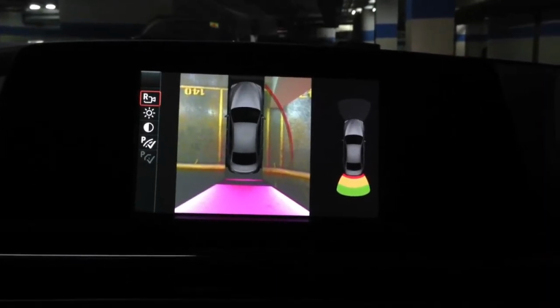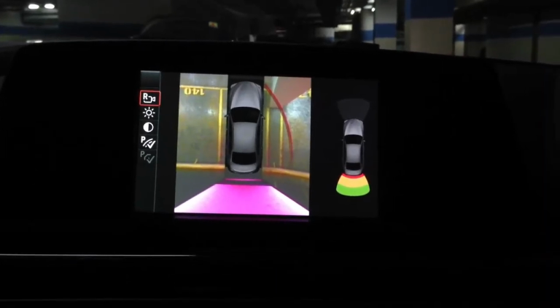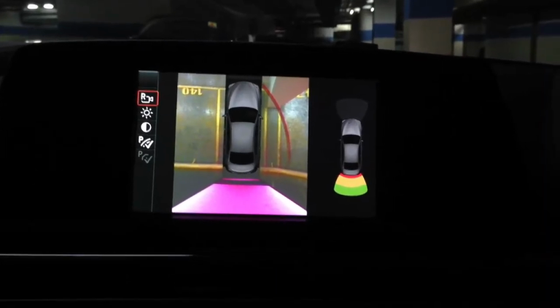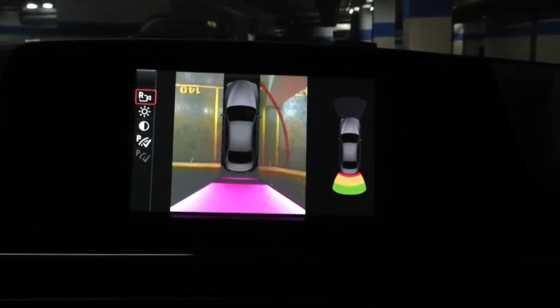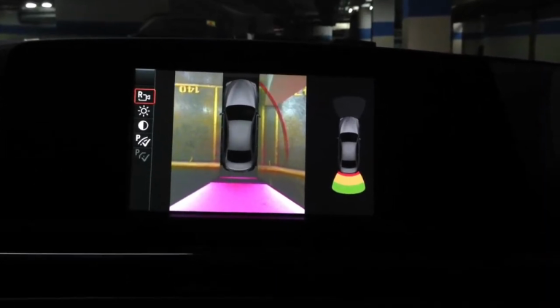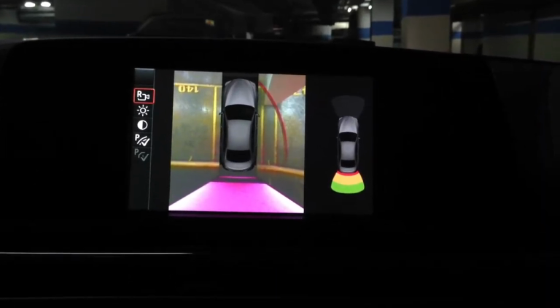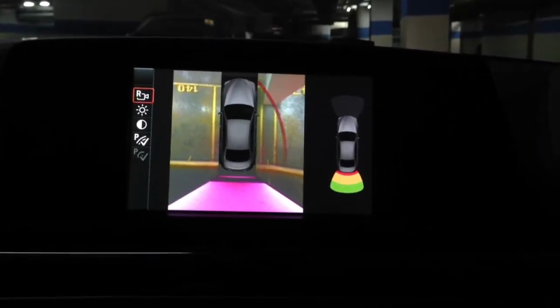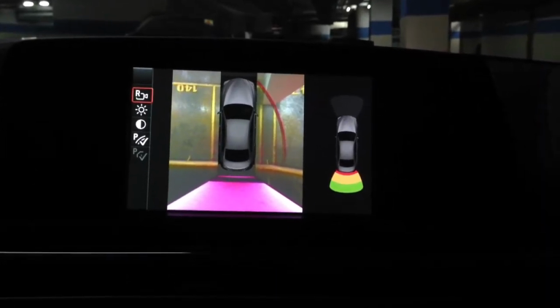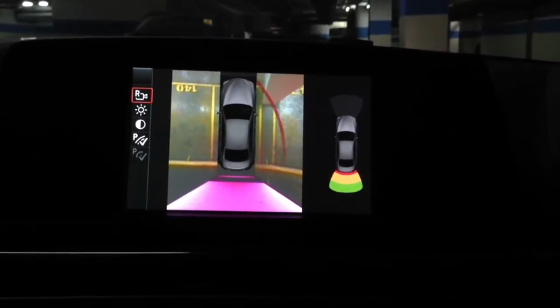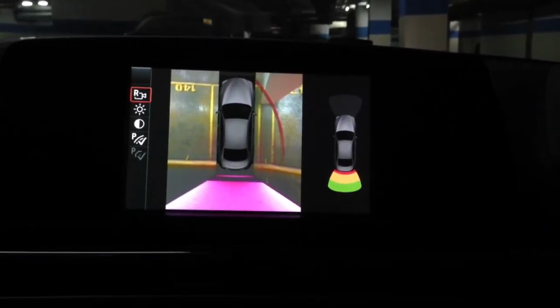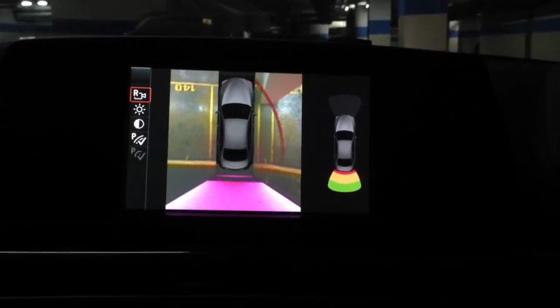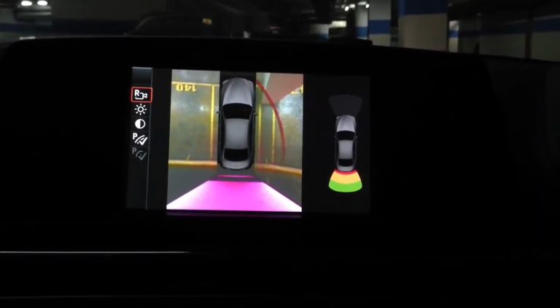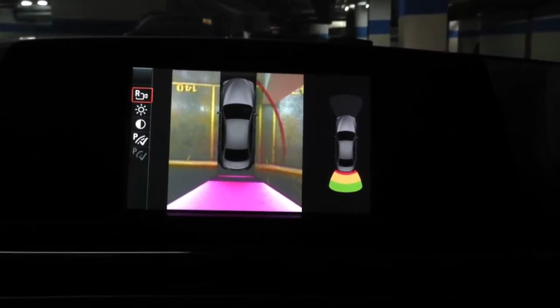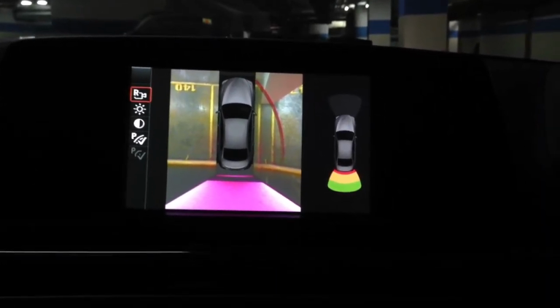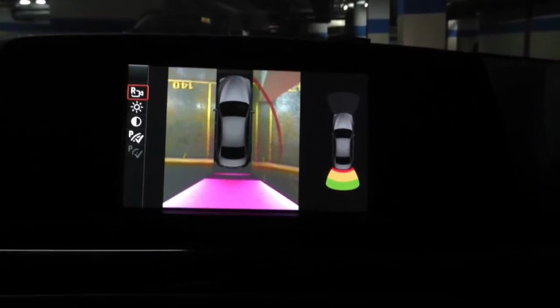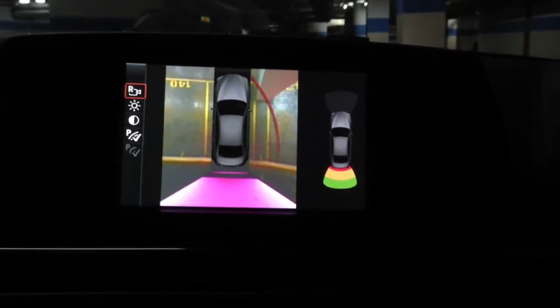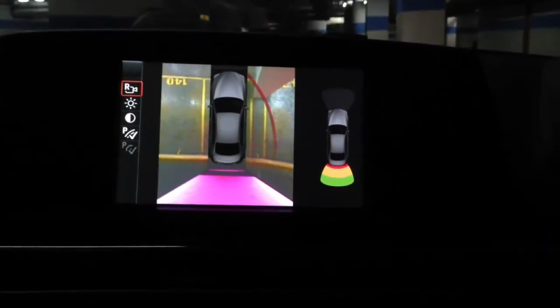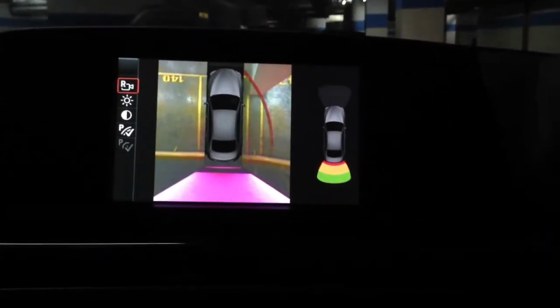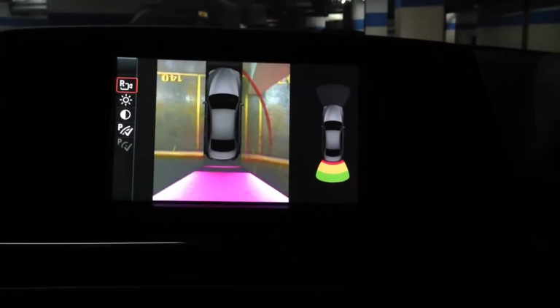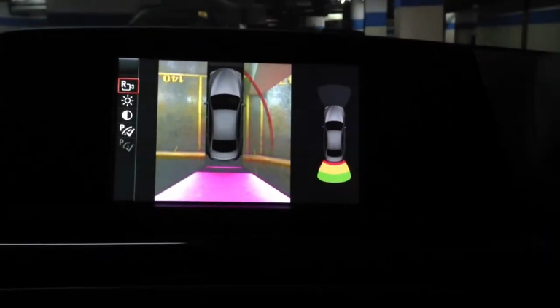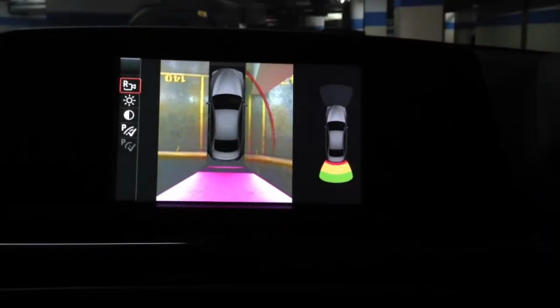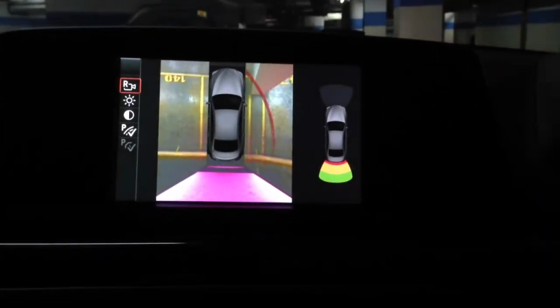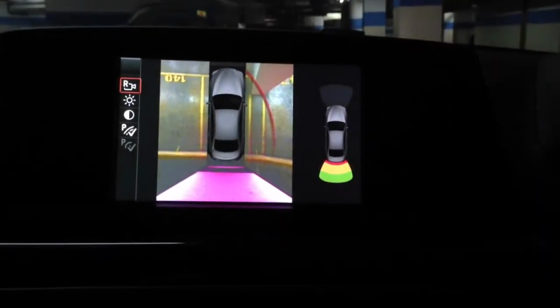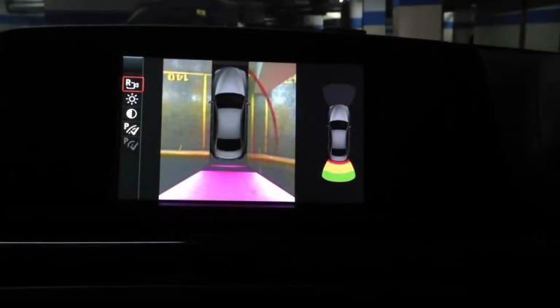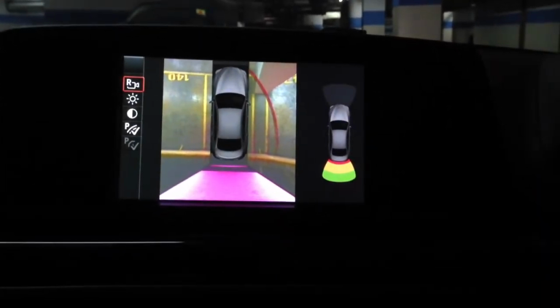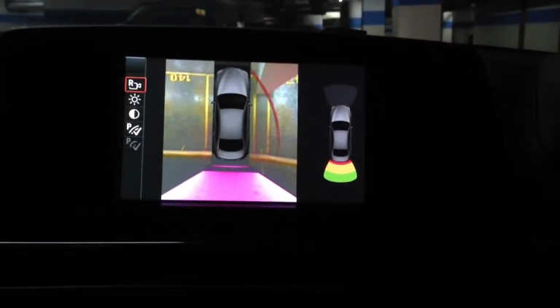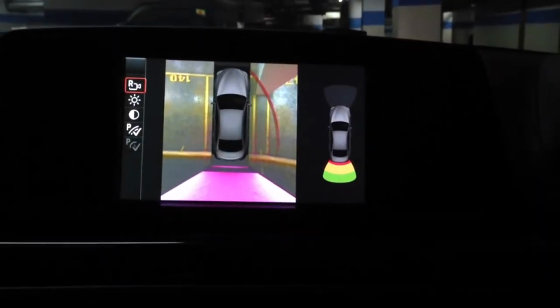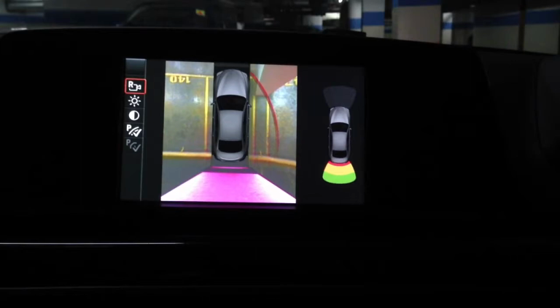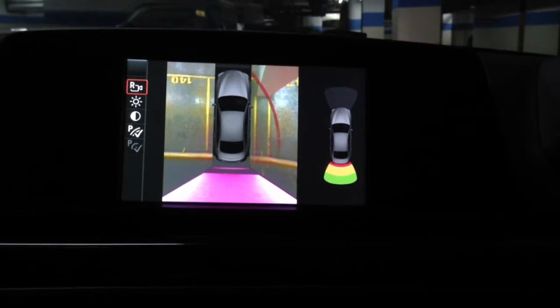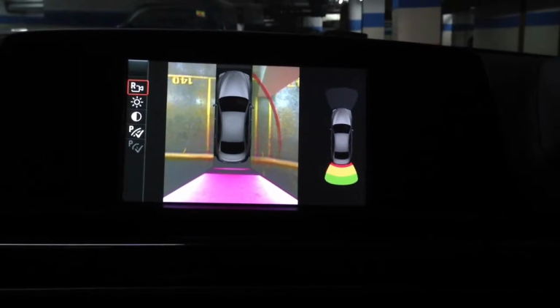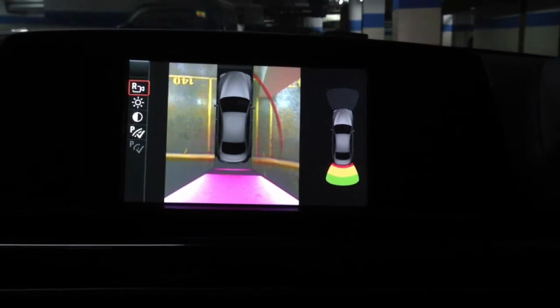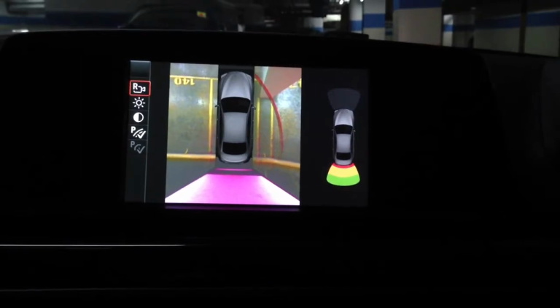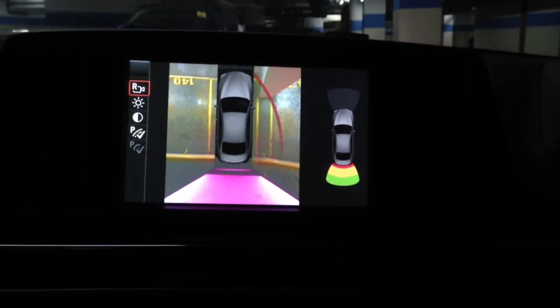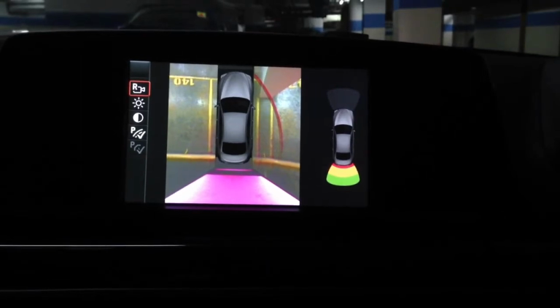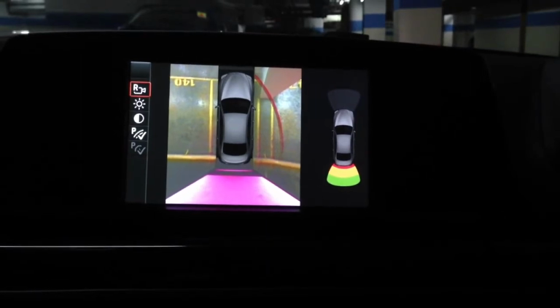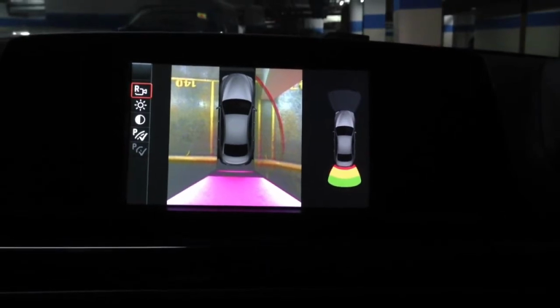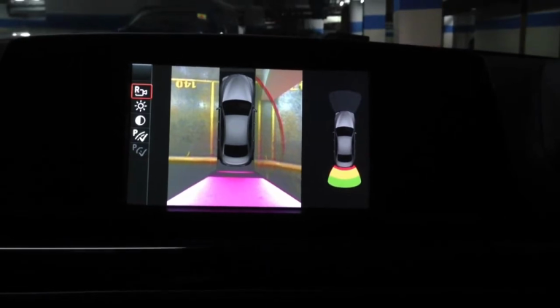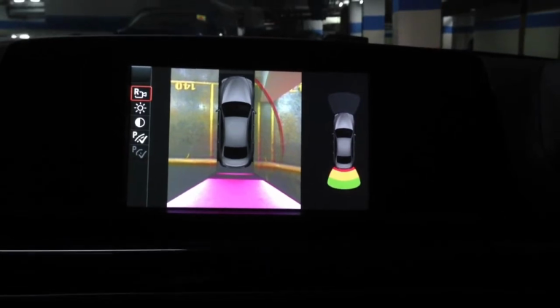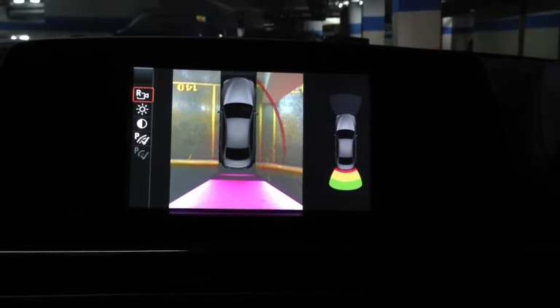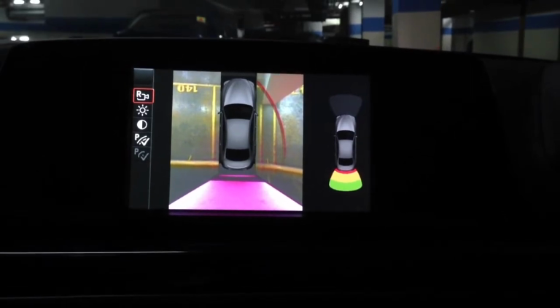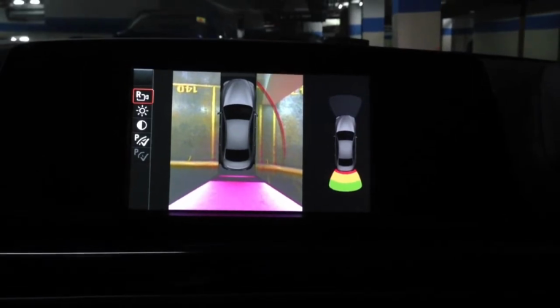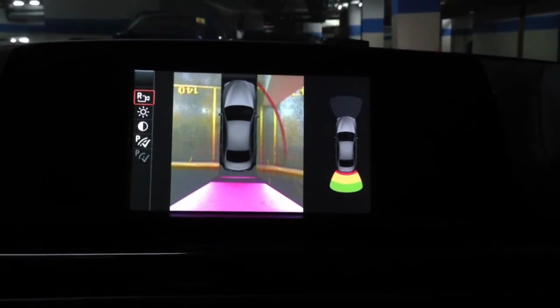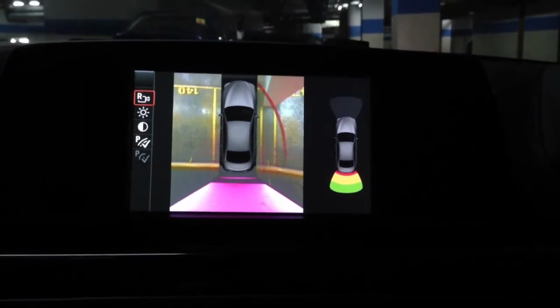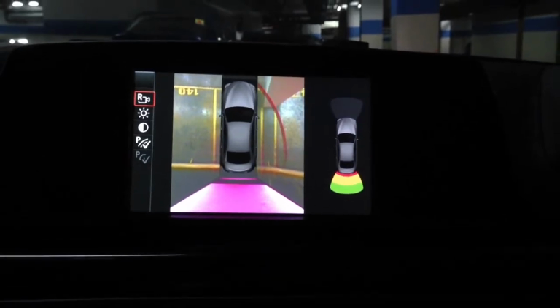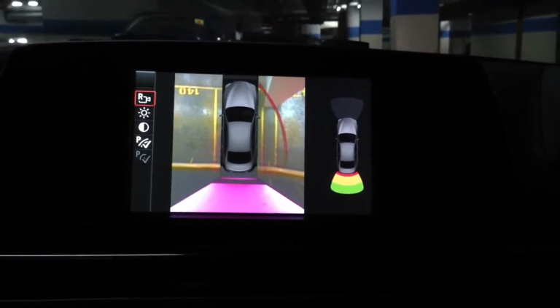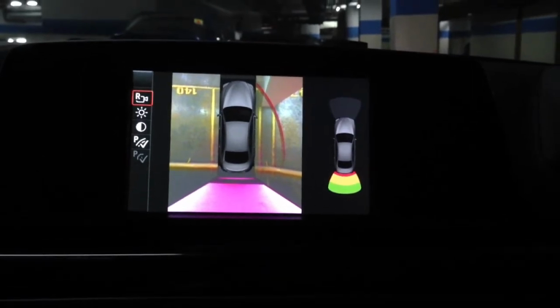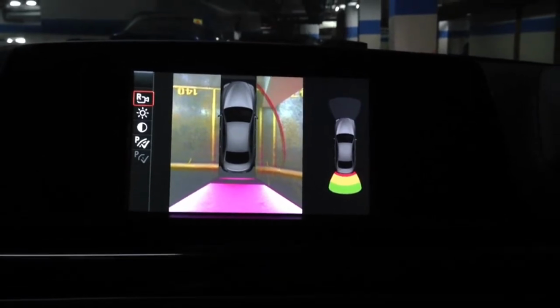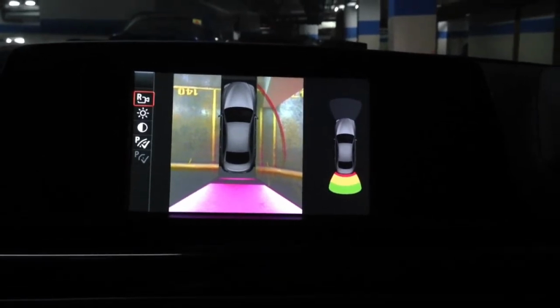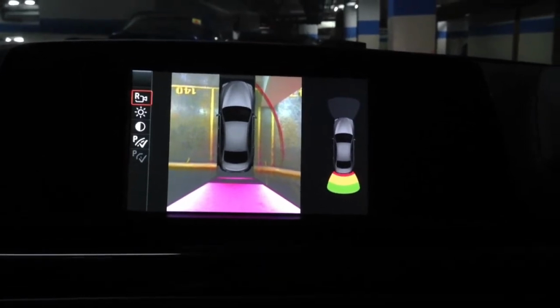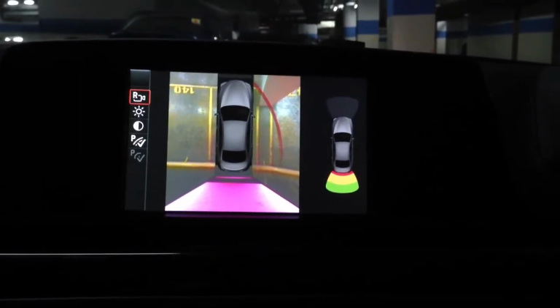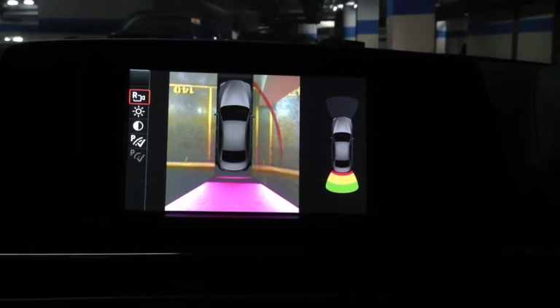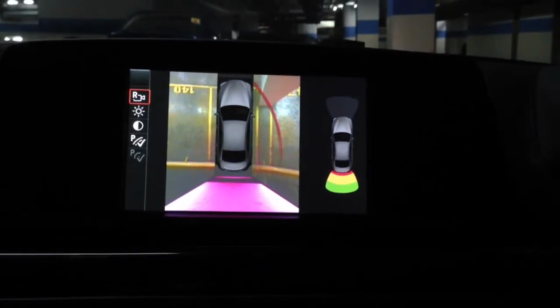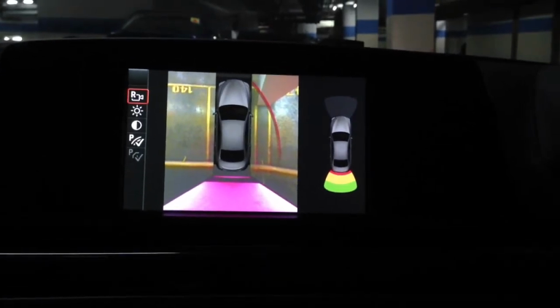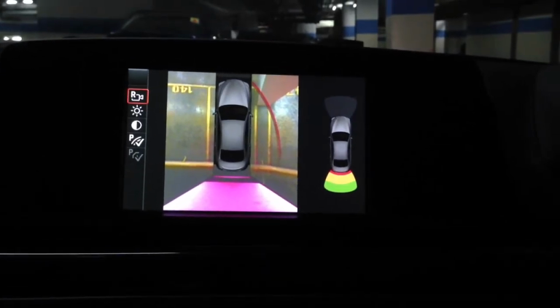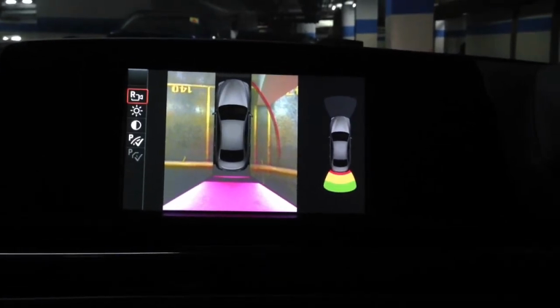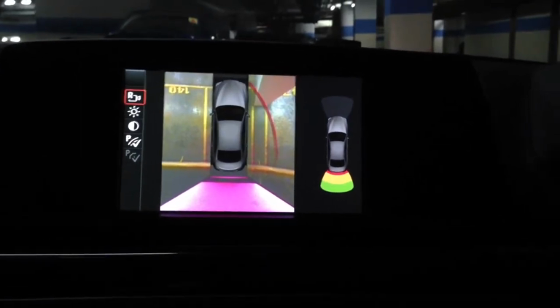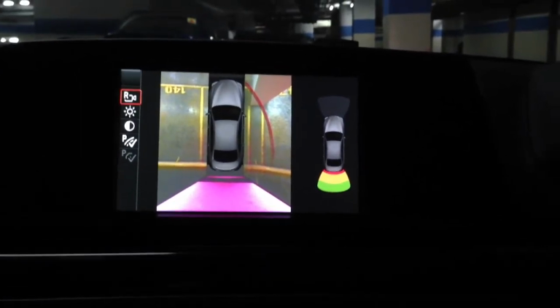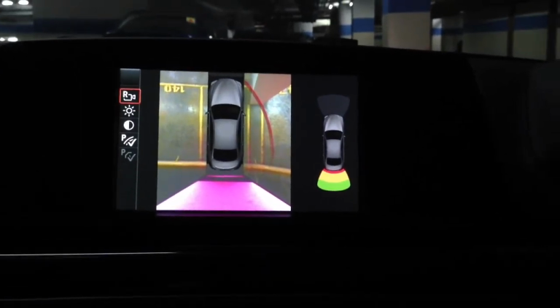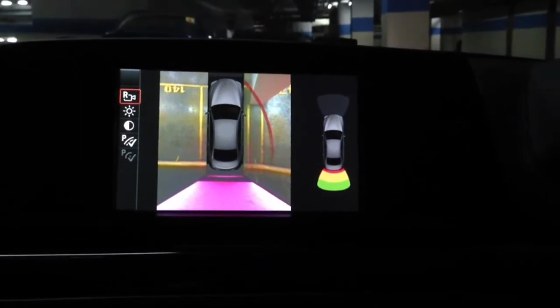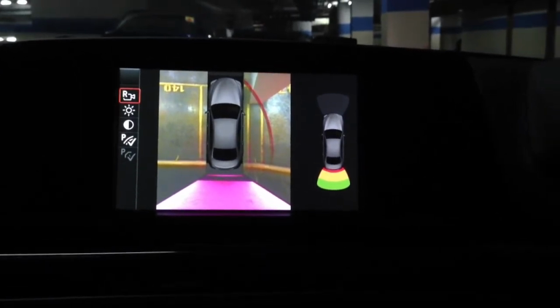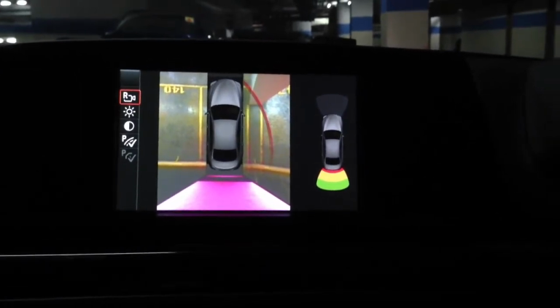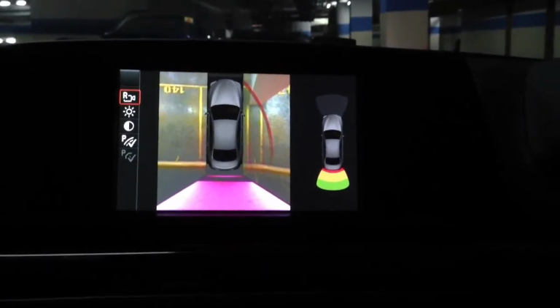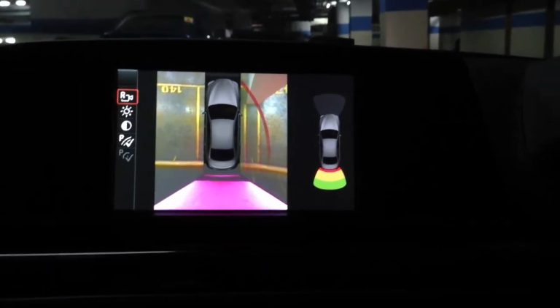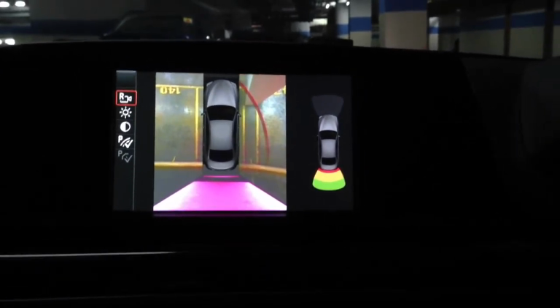Hello, this is Max from LRVS. Let's check out this top view camera, how it works.